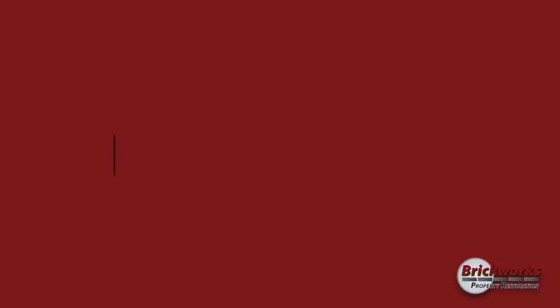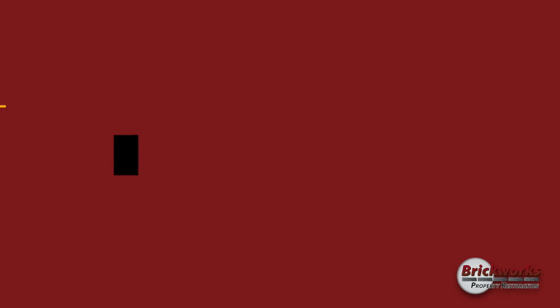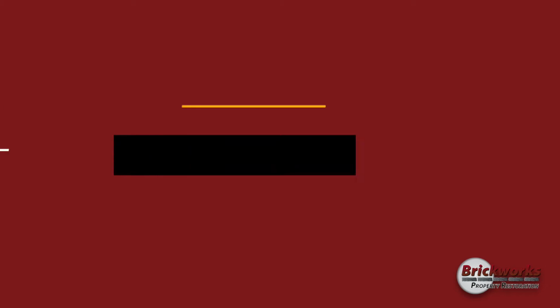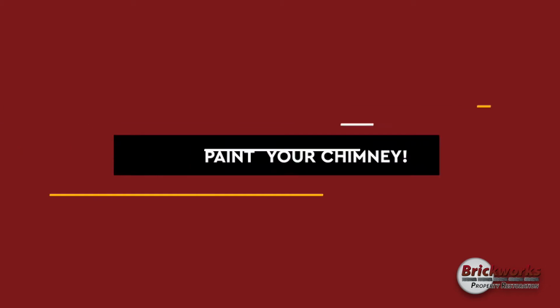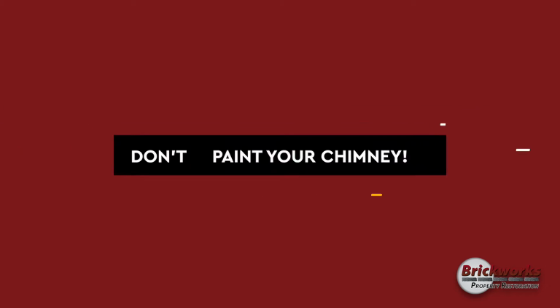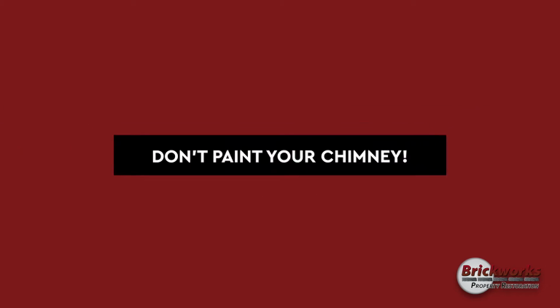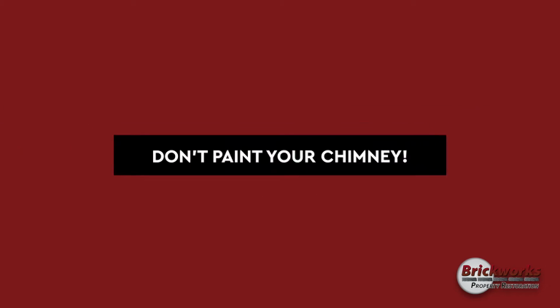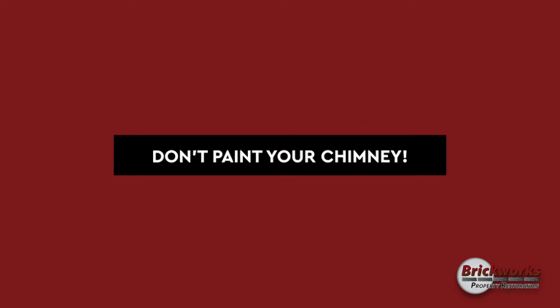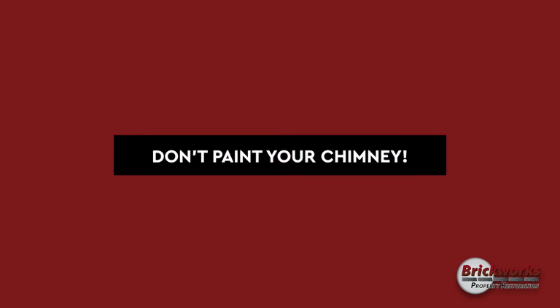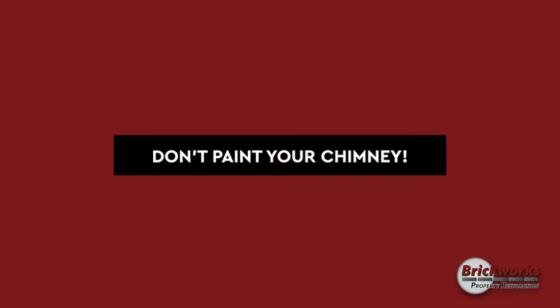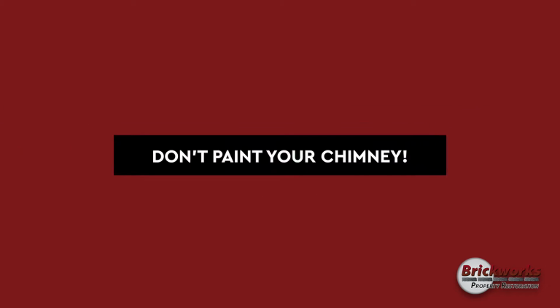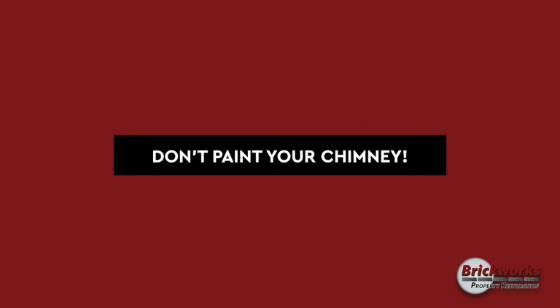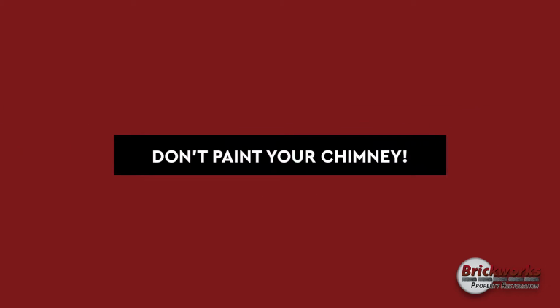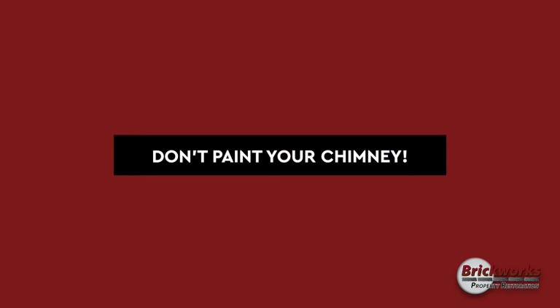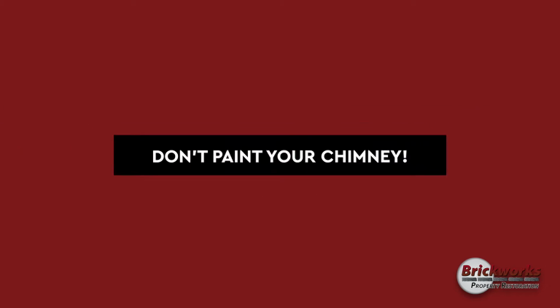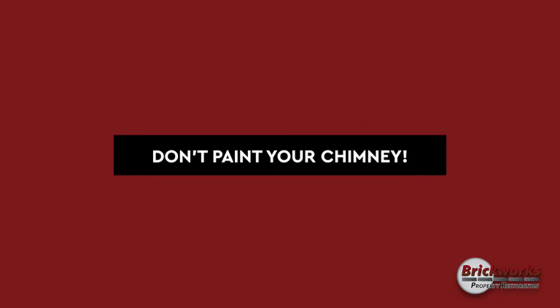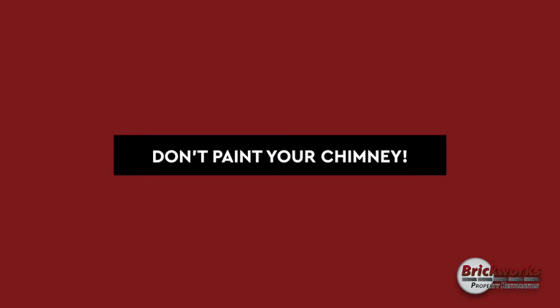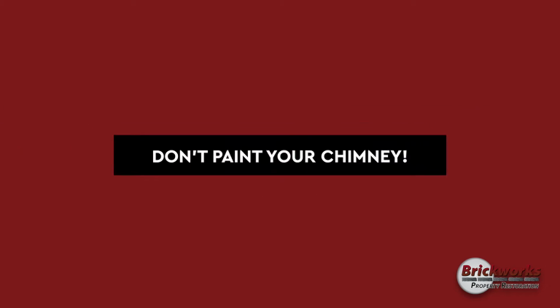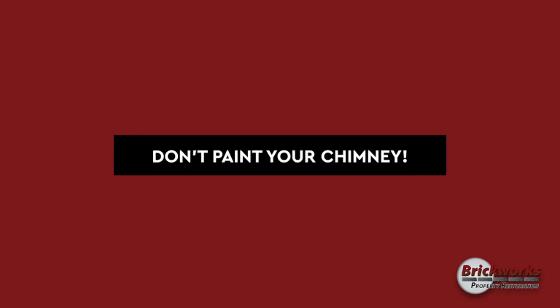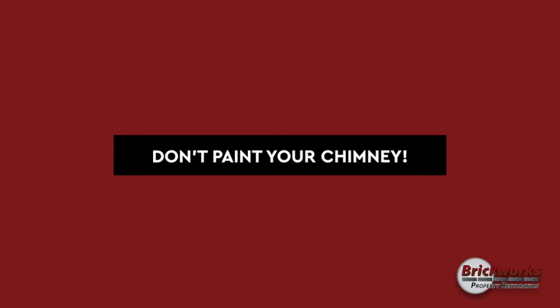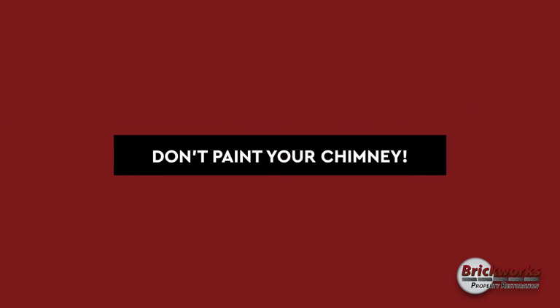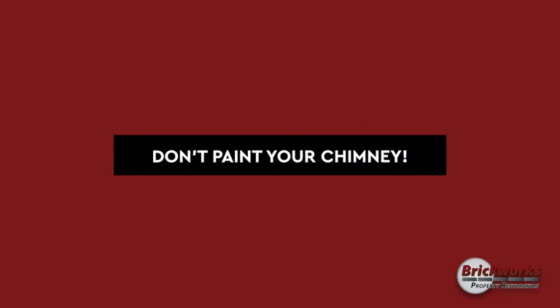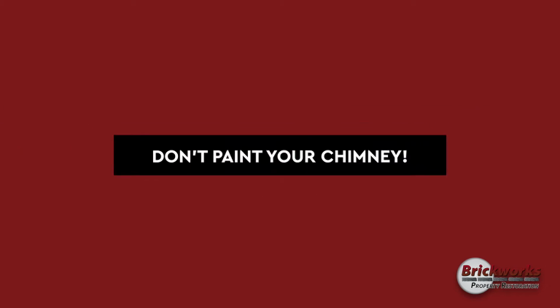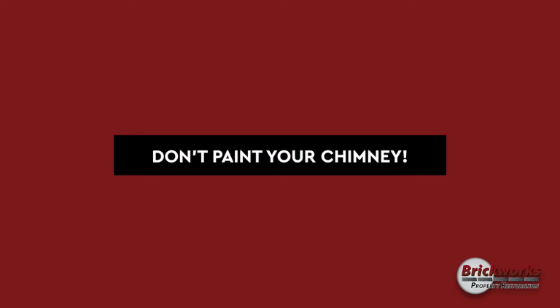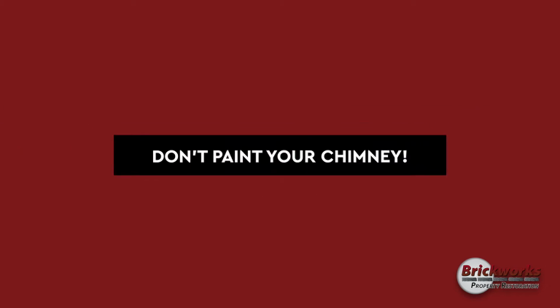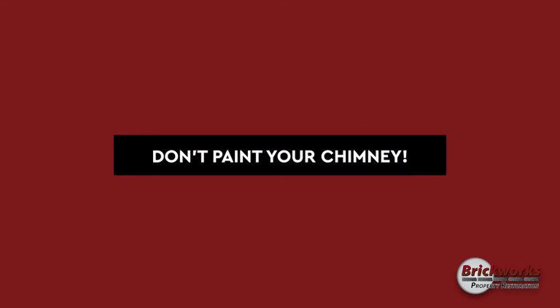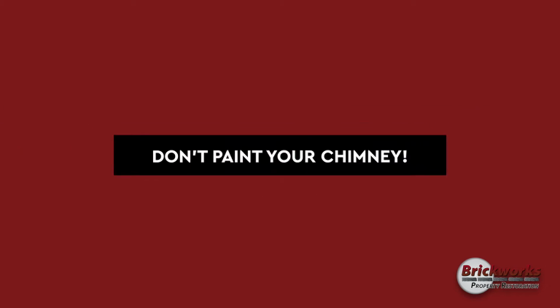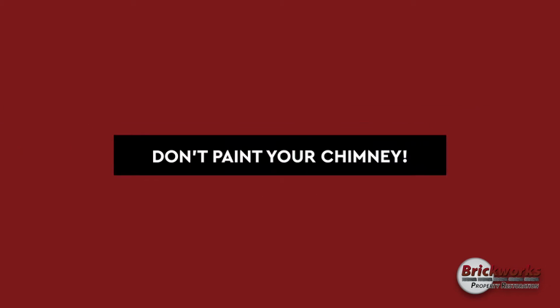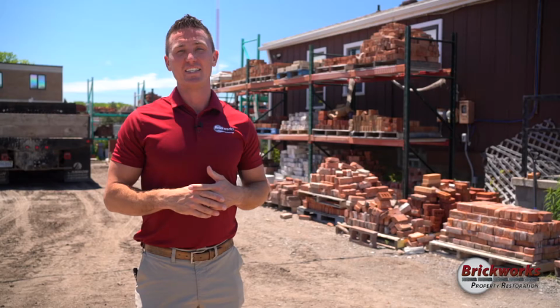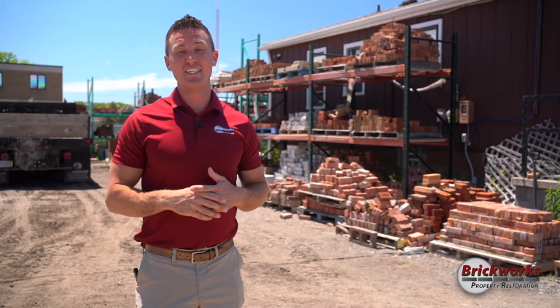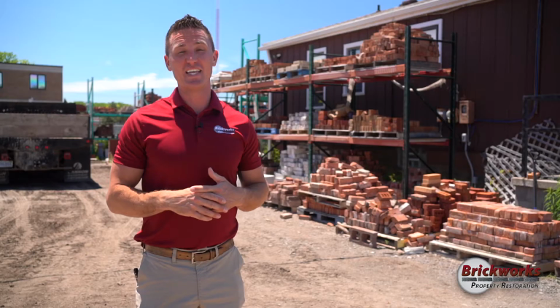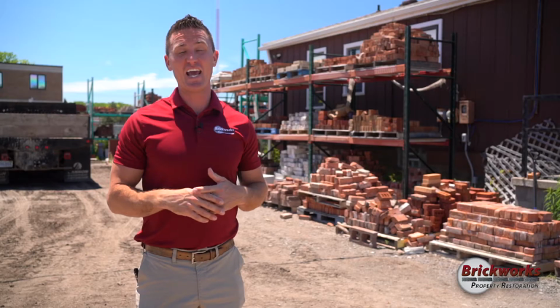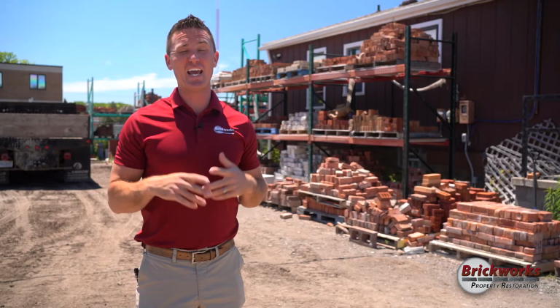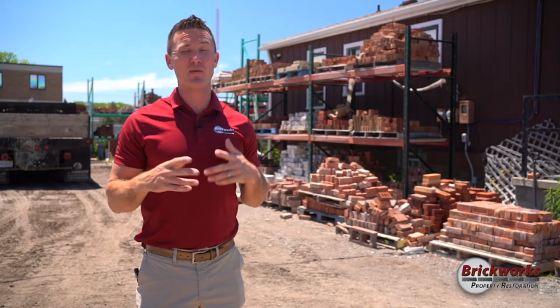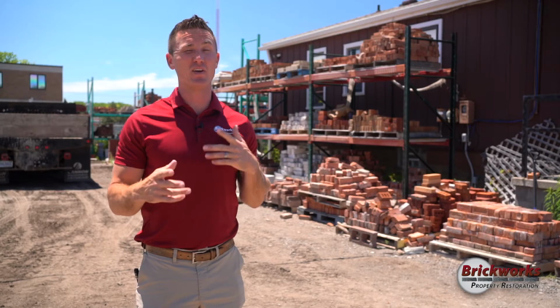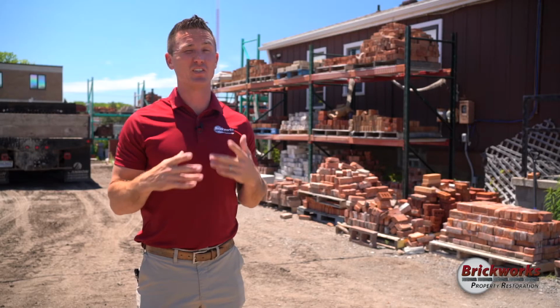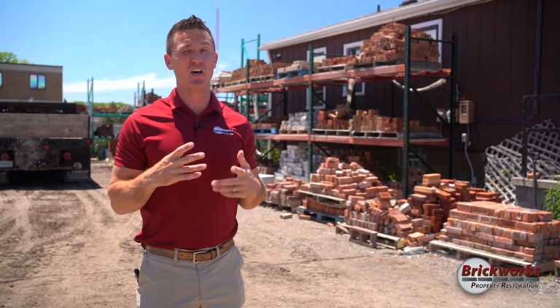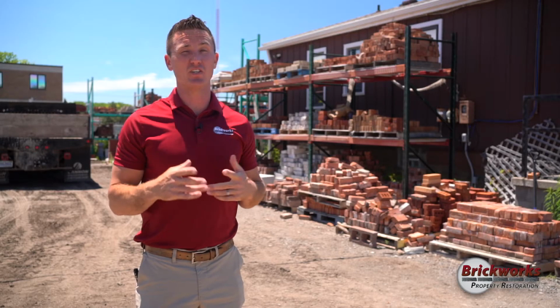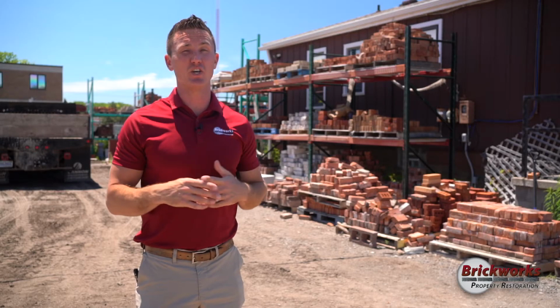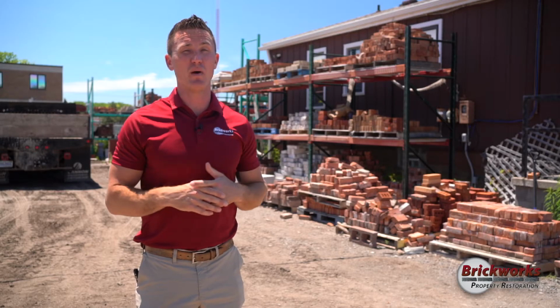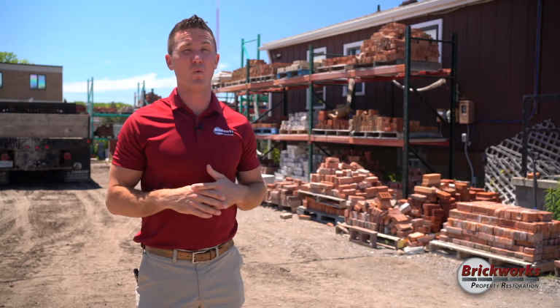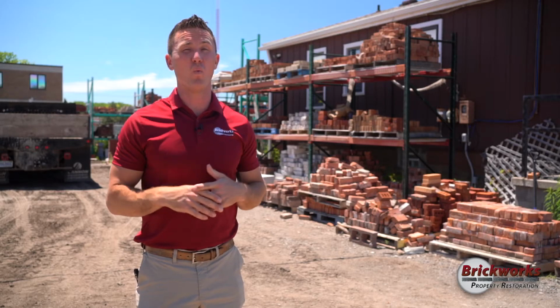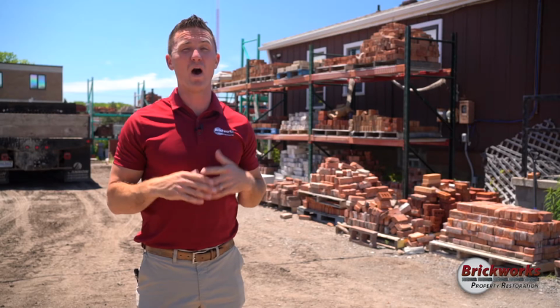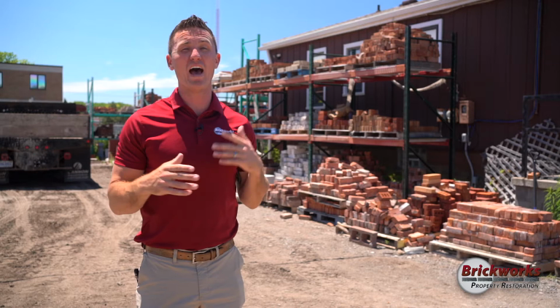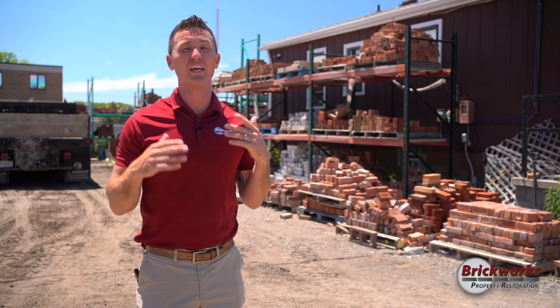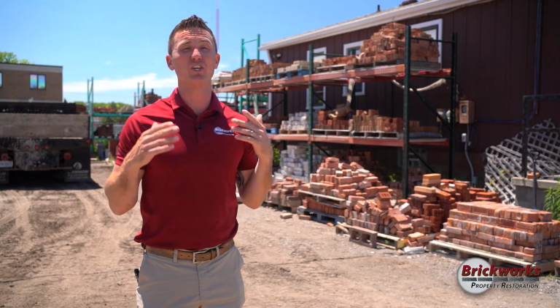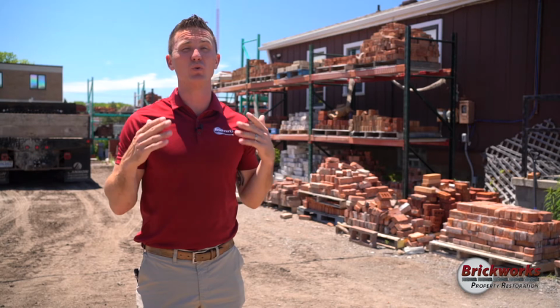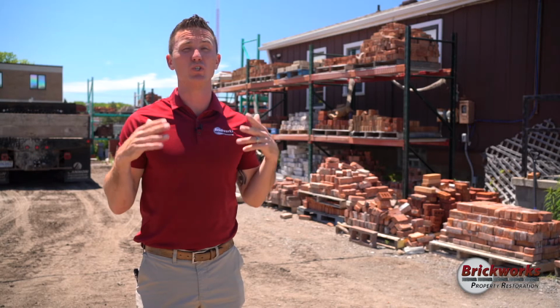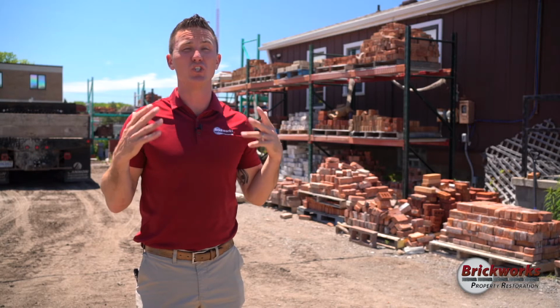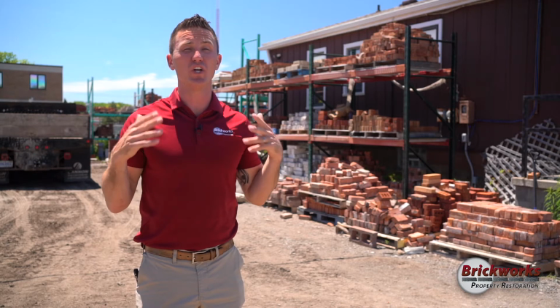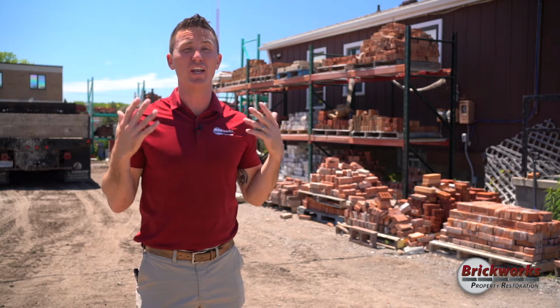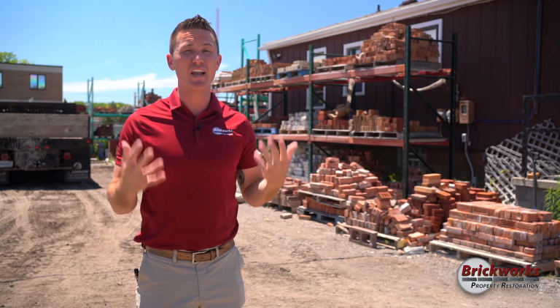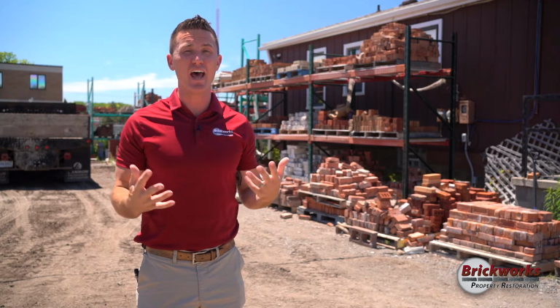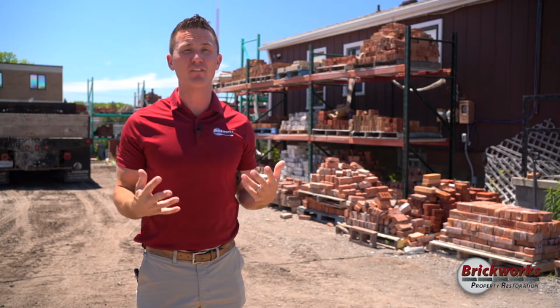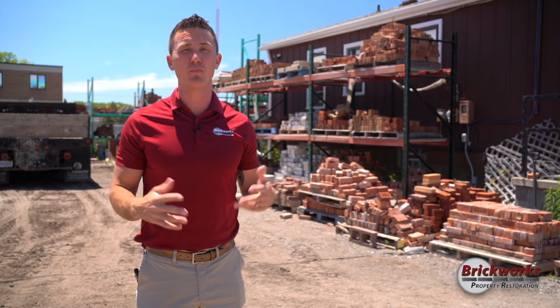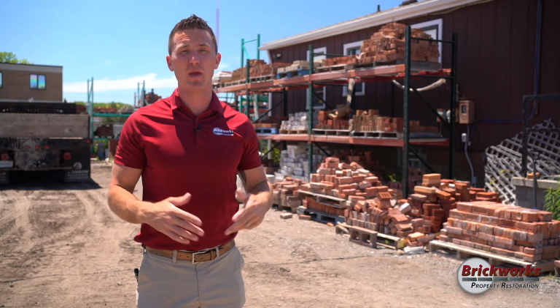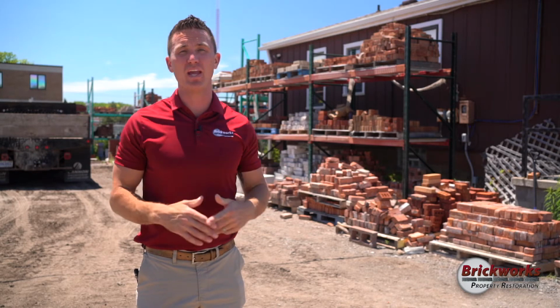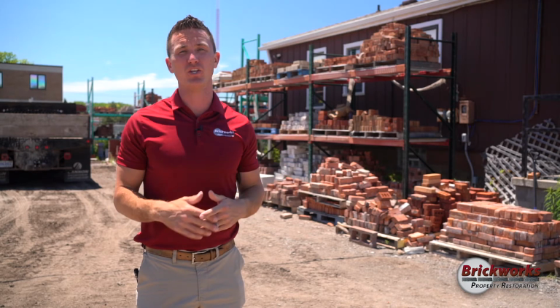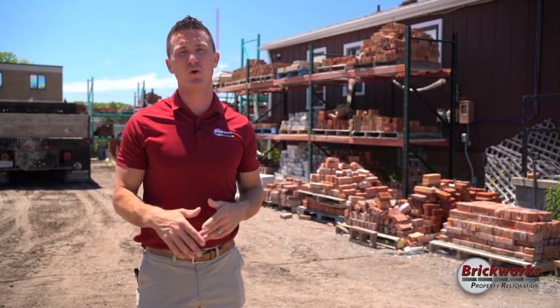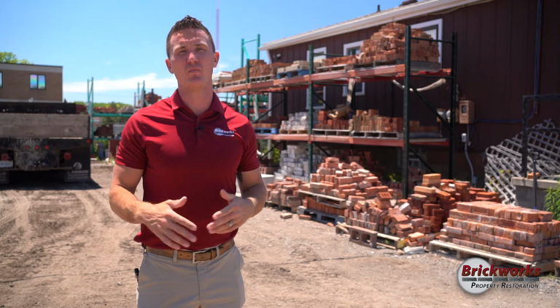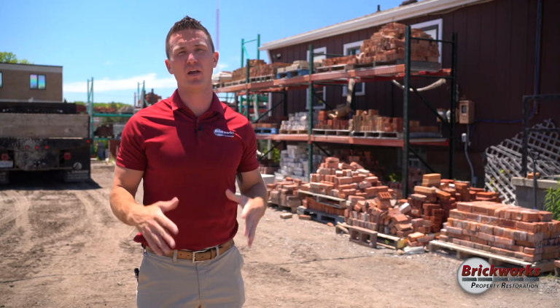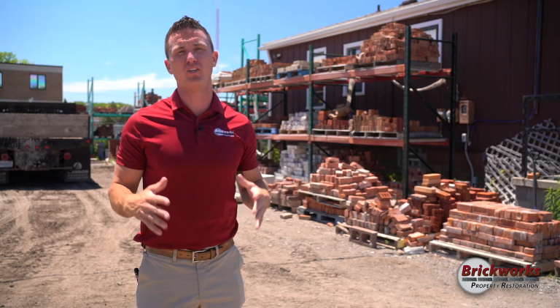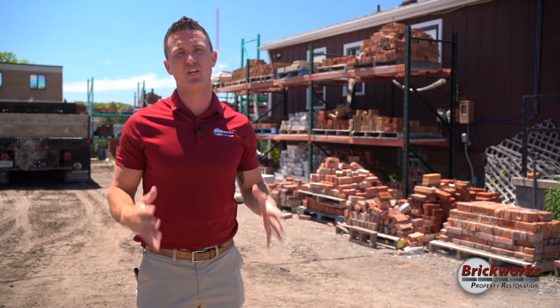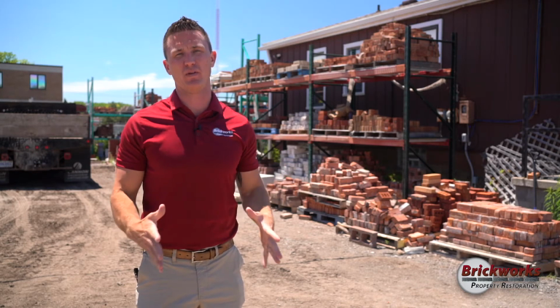Jeremiah Campbell here with Brickworks Property Restoration. Today I'm here to talk to you about why you should never paint your brick chimney.